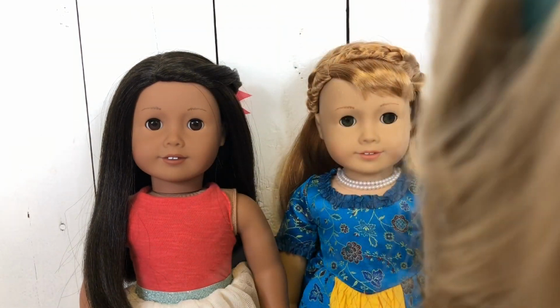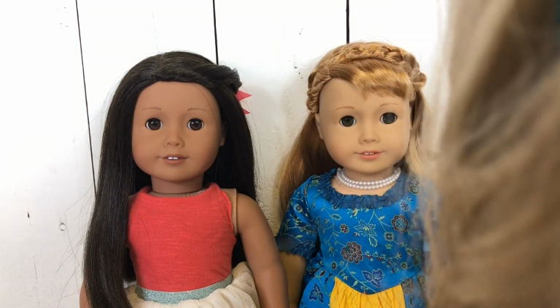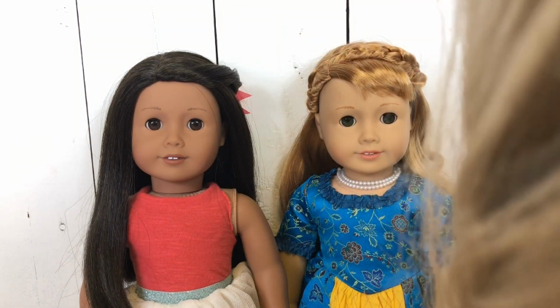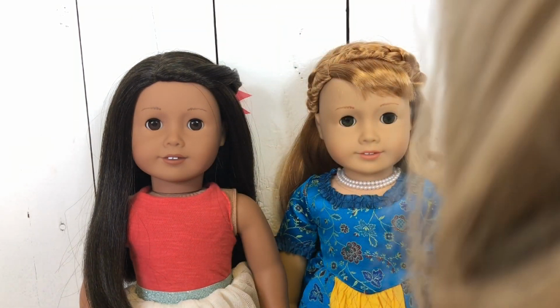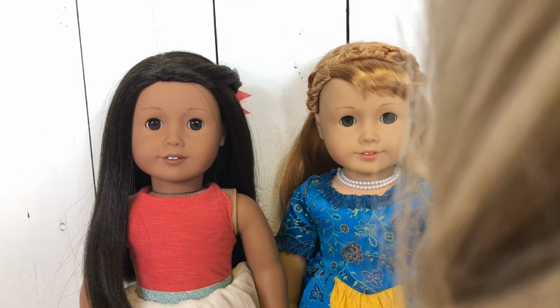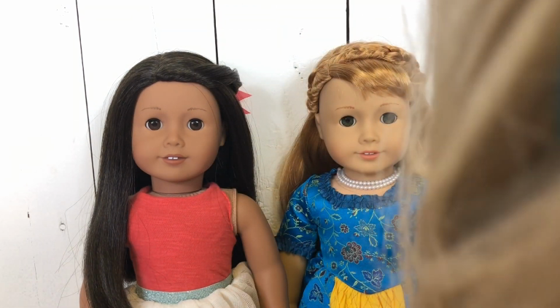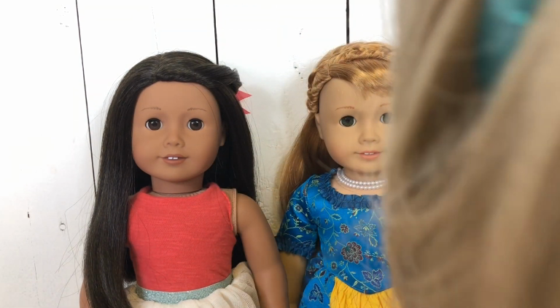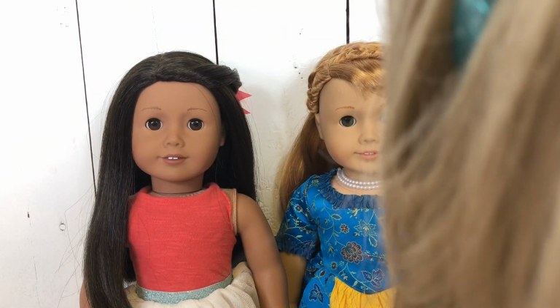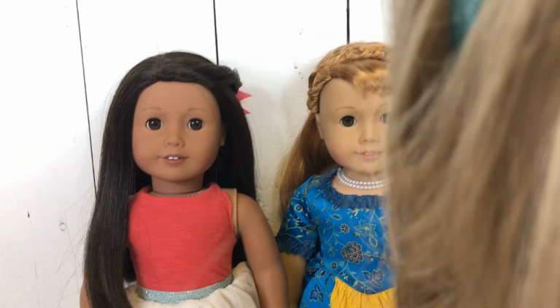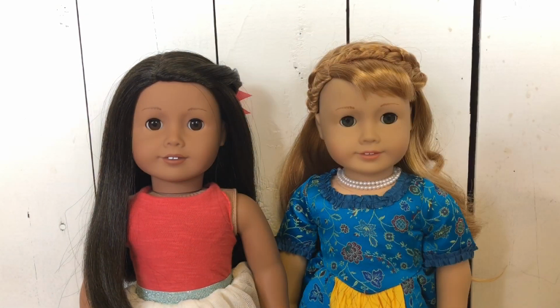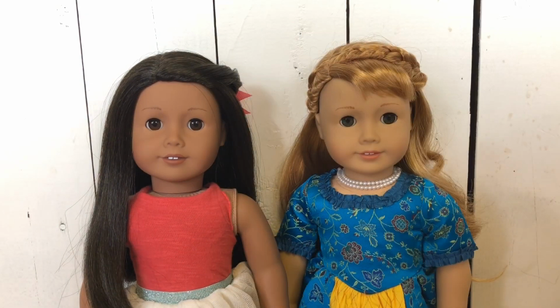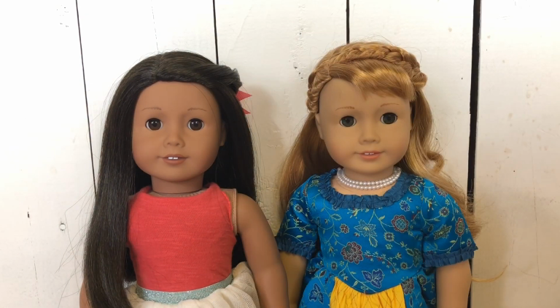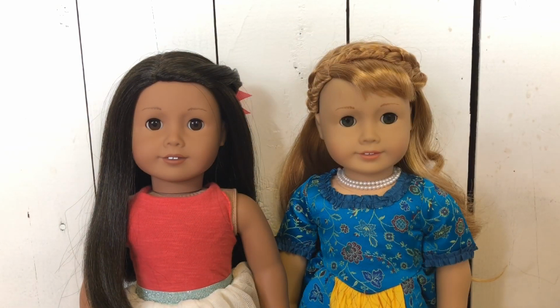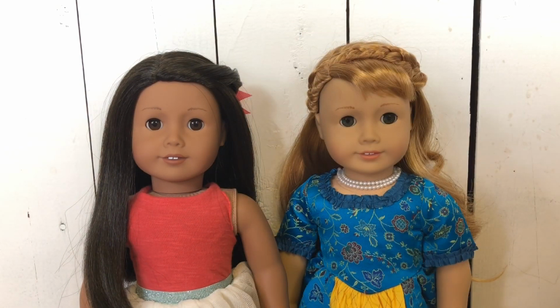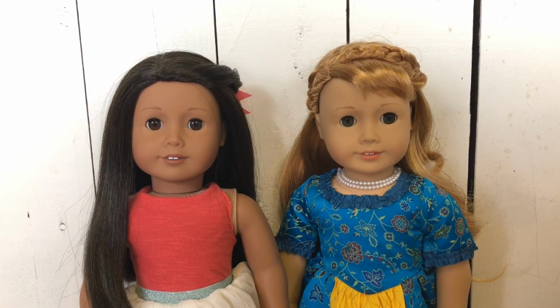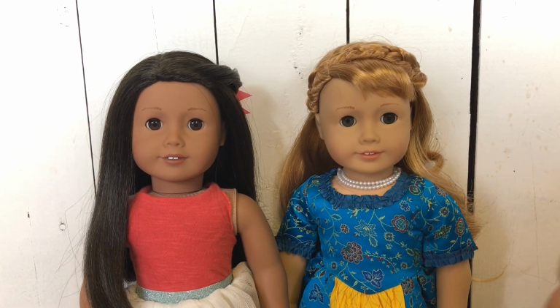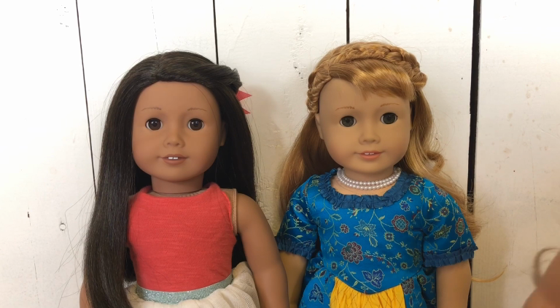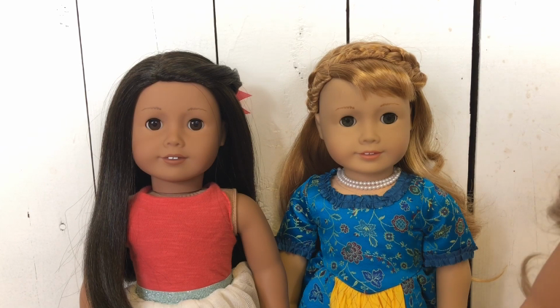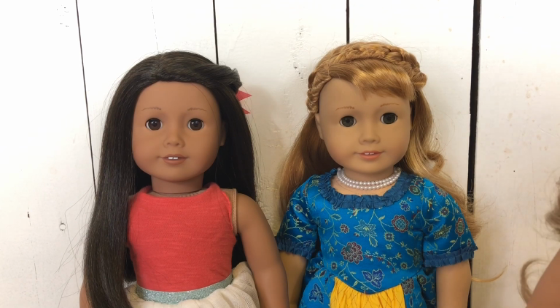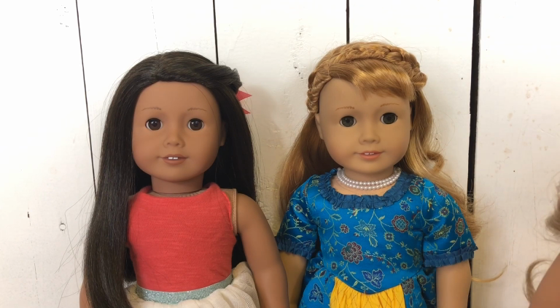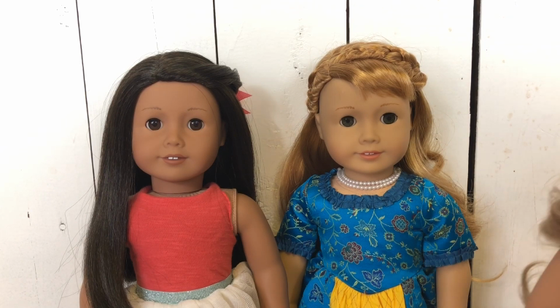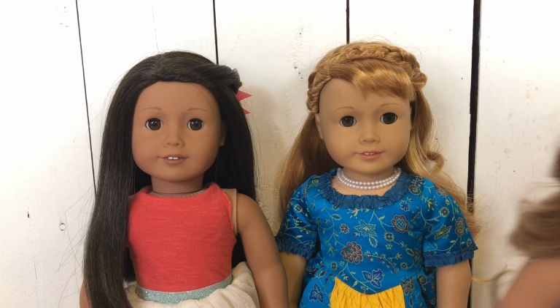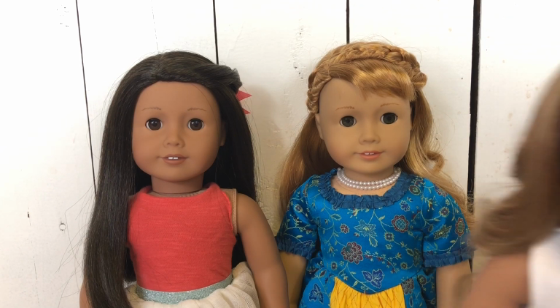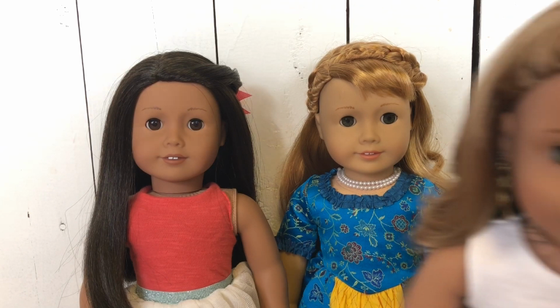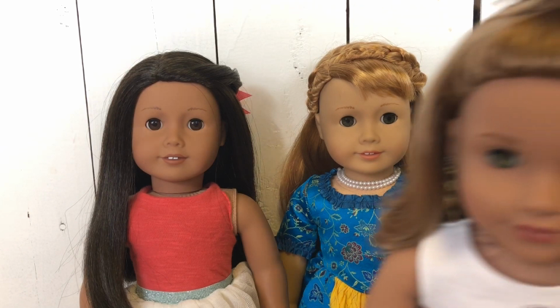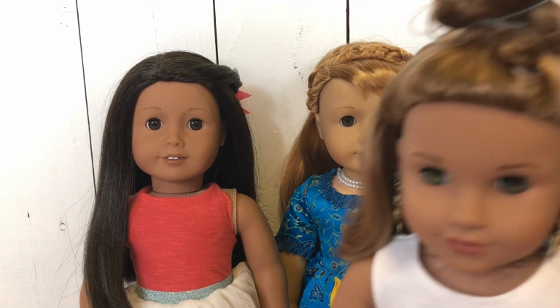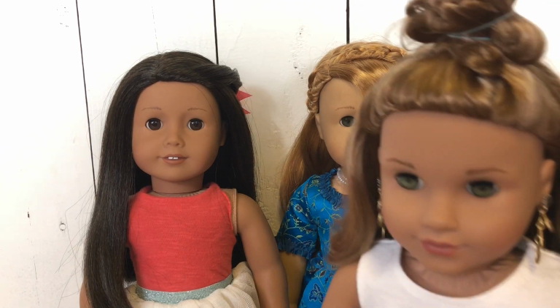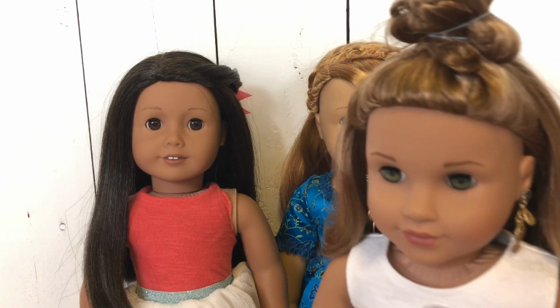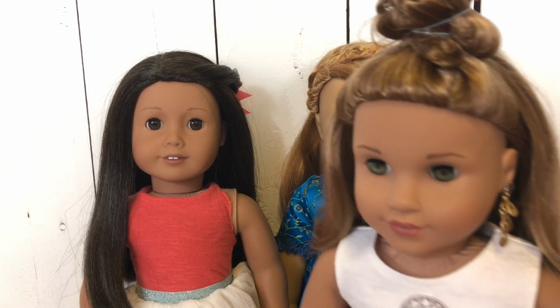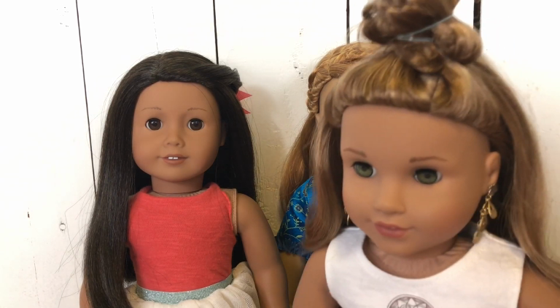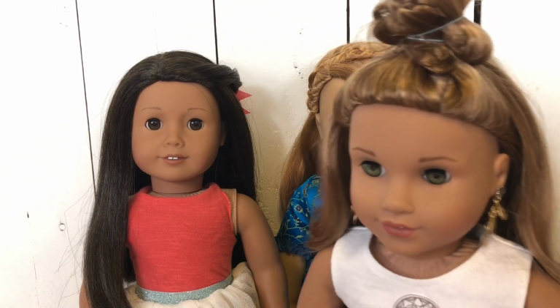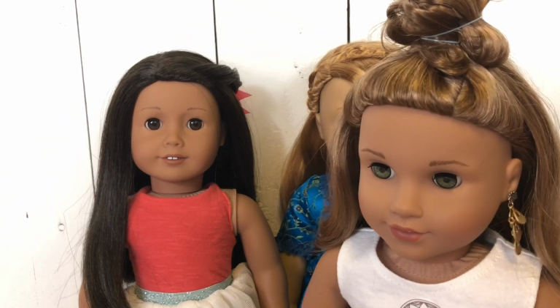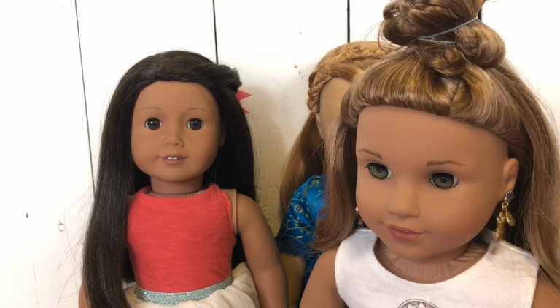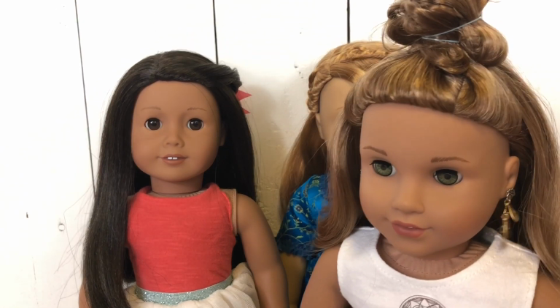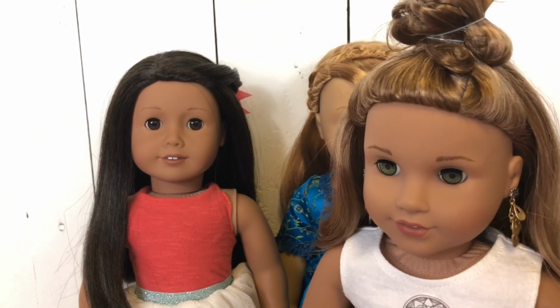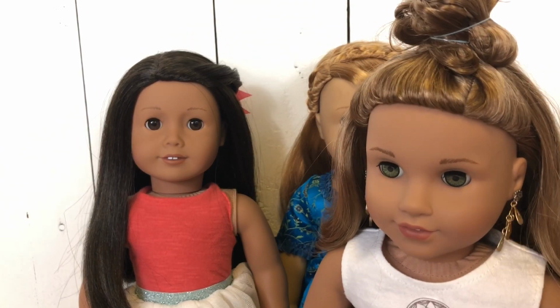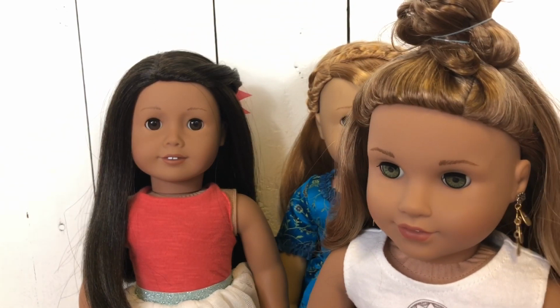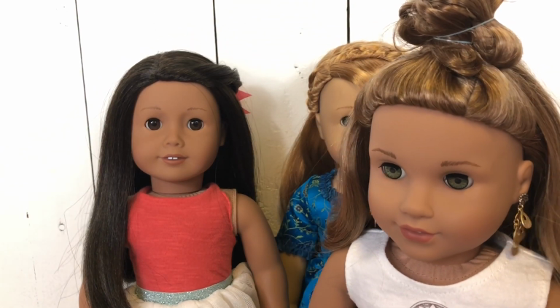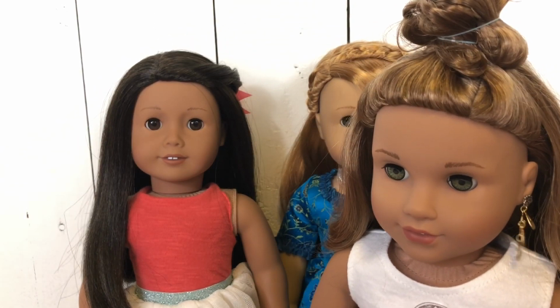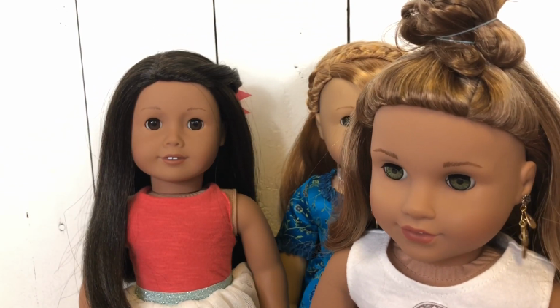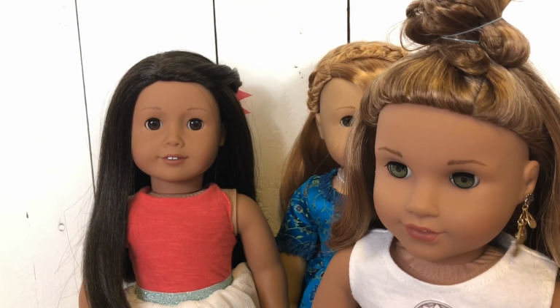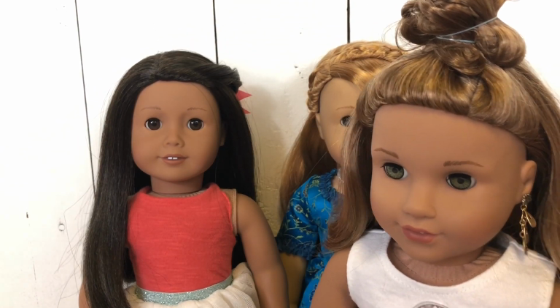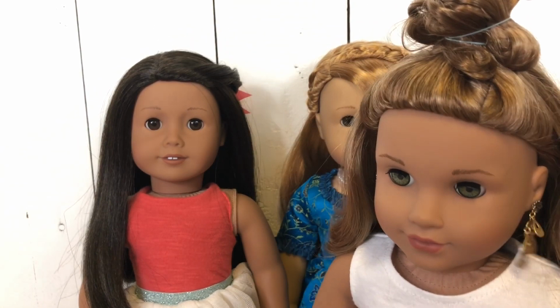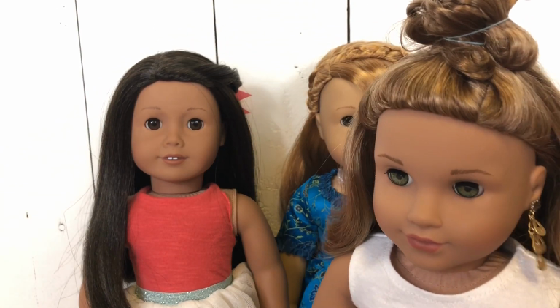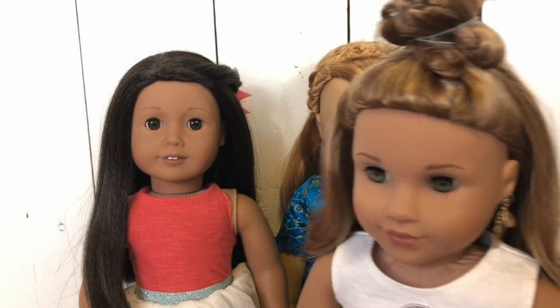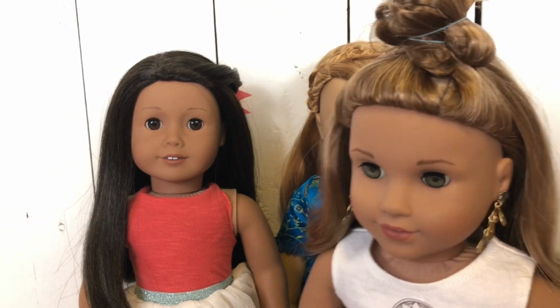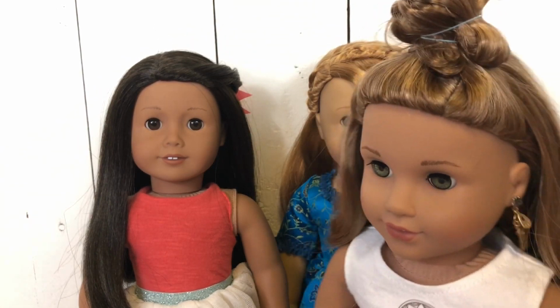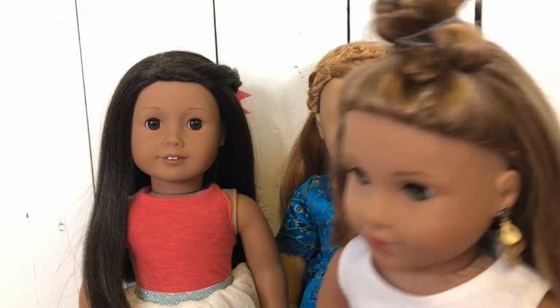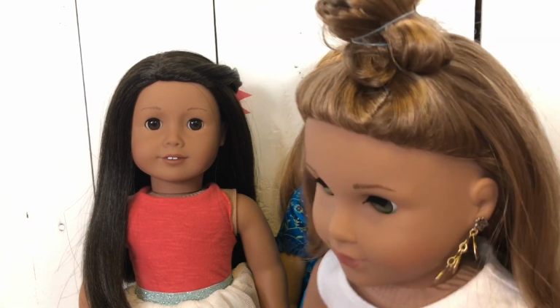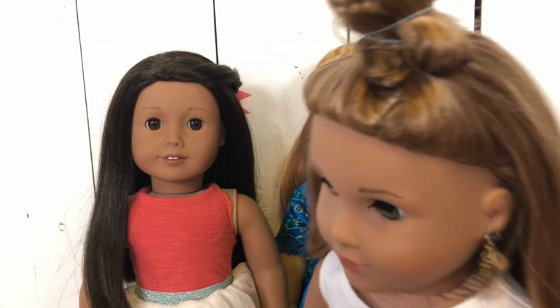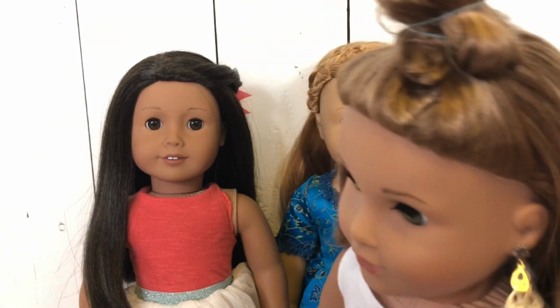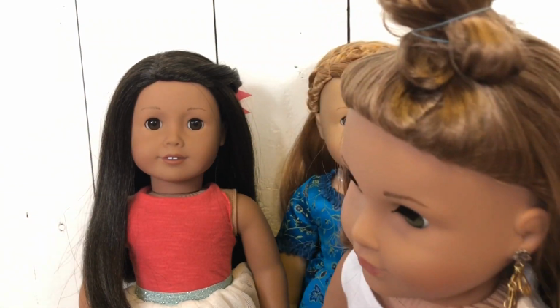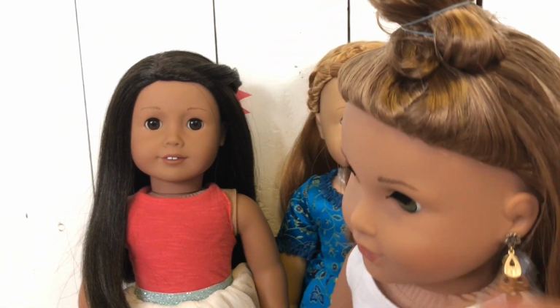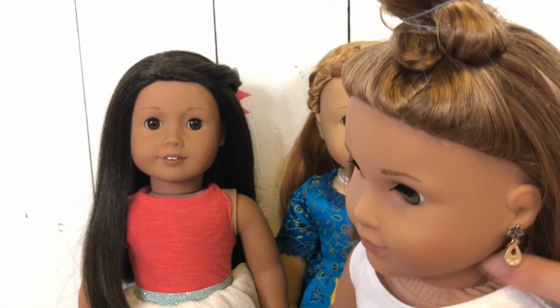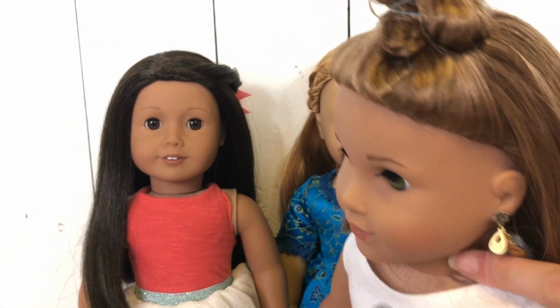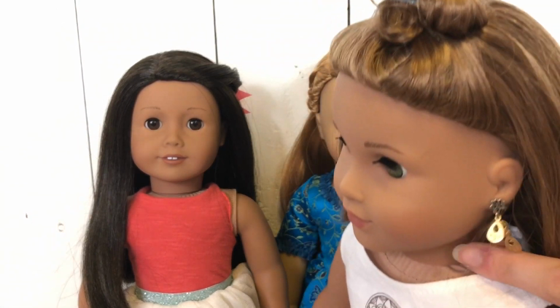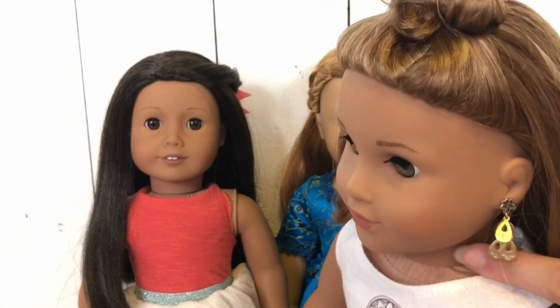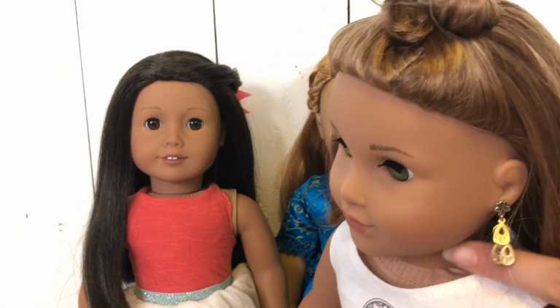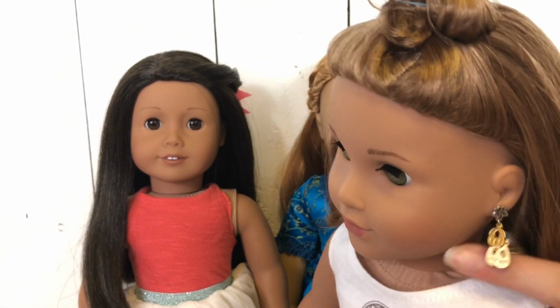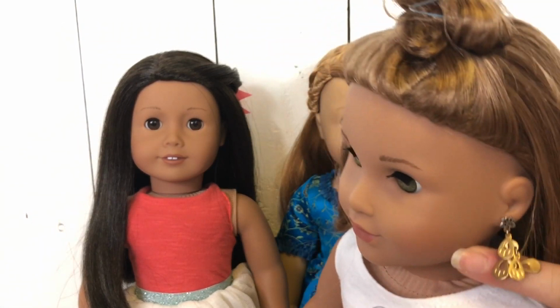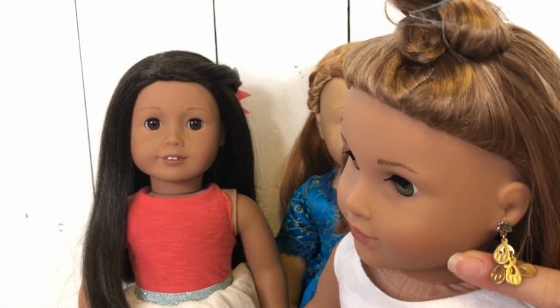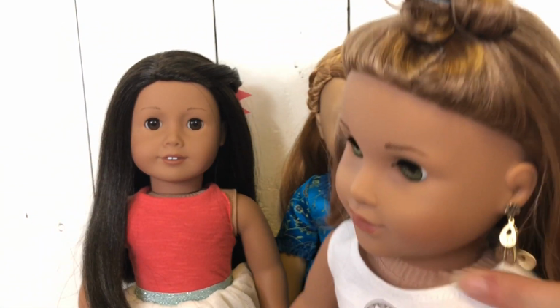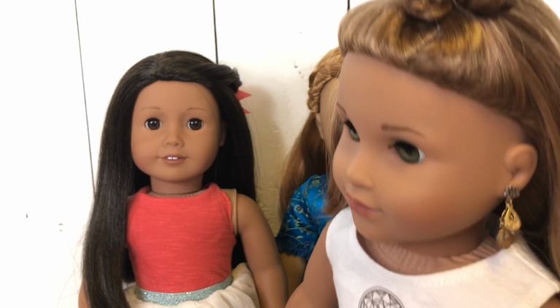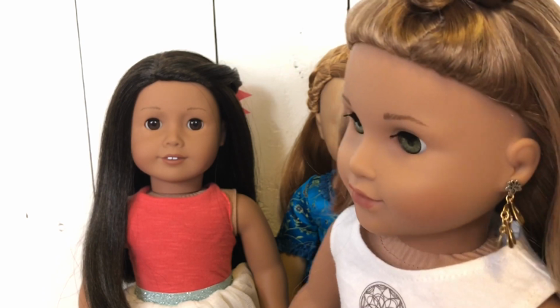All right, so here I have my doll Leo with me today. I'm going to be touching her earrings and her vinyl.